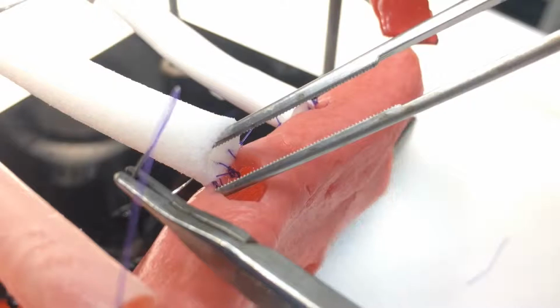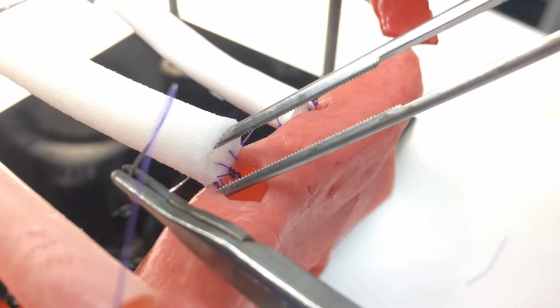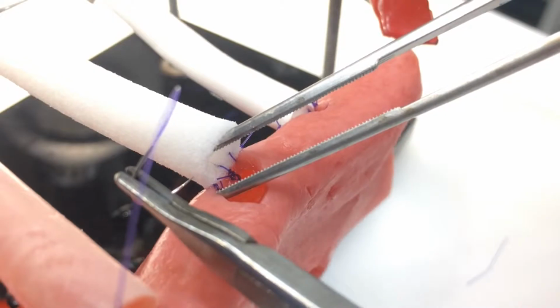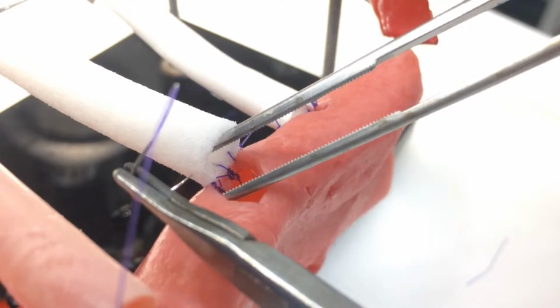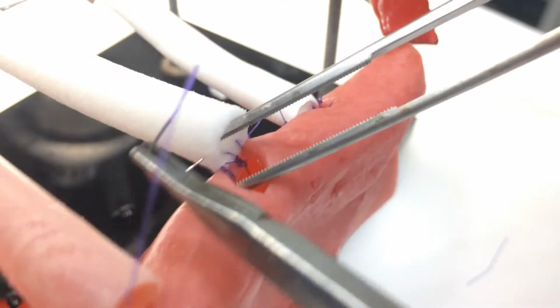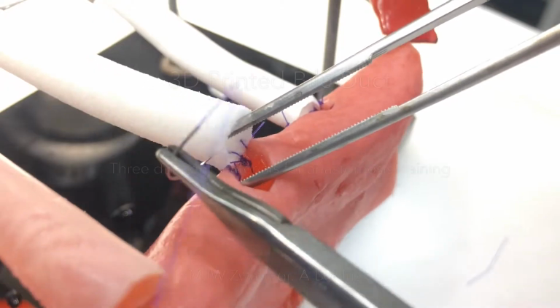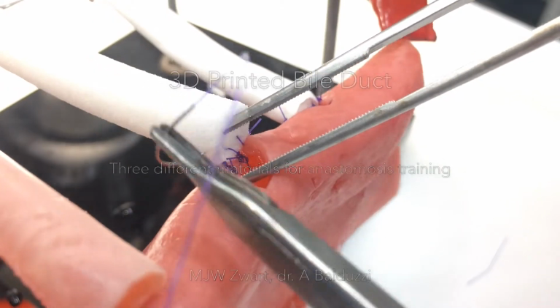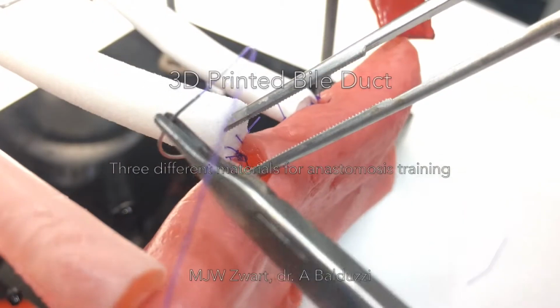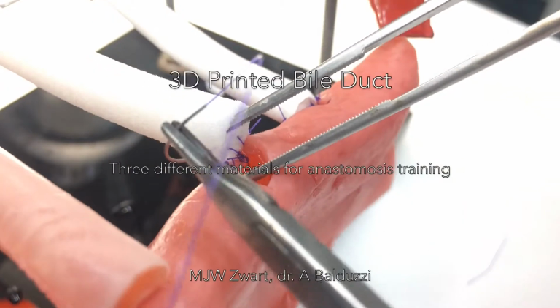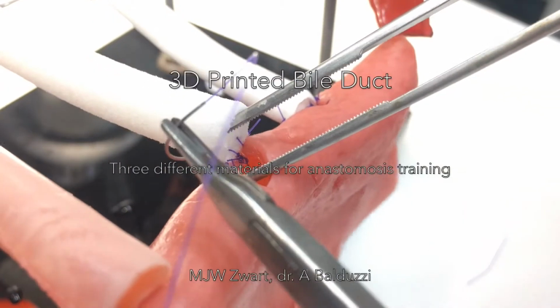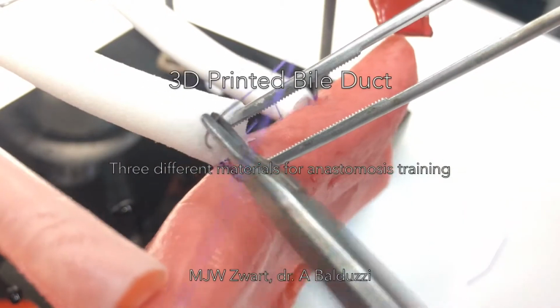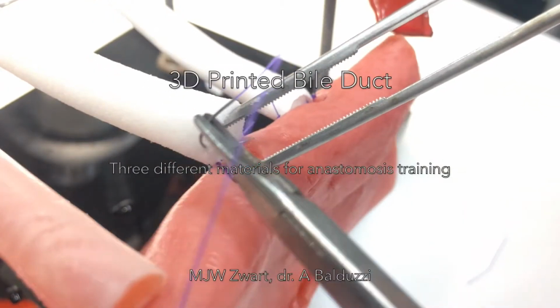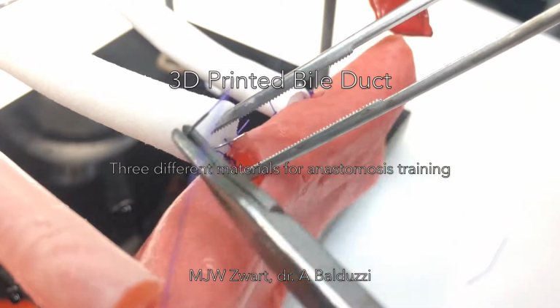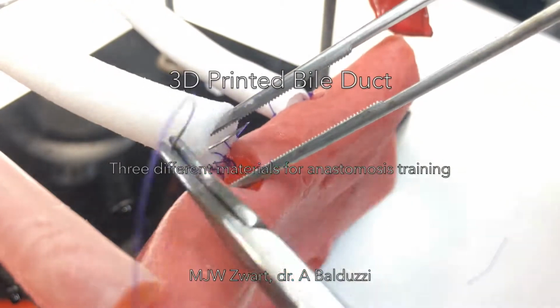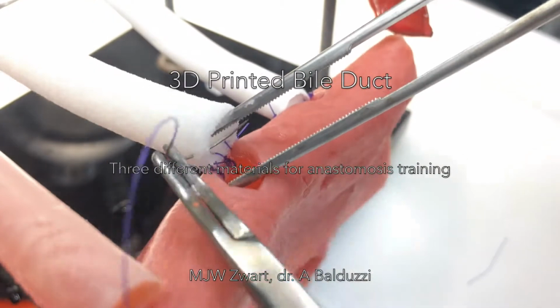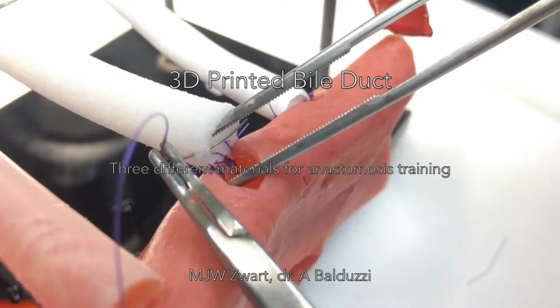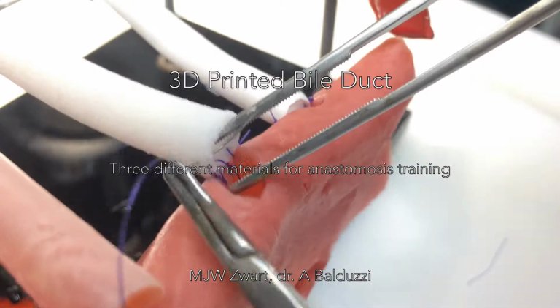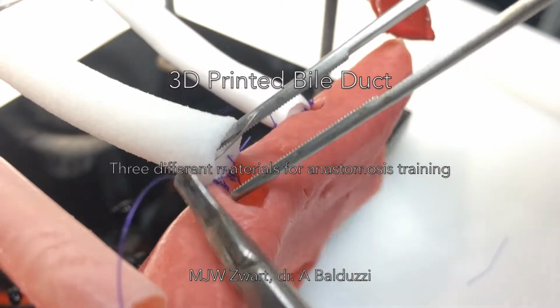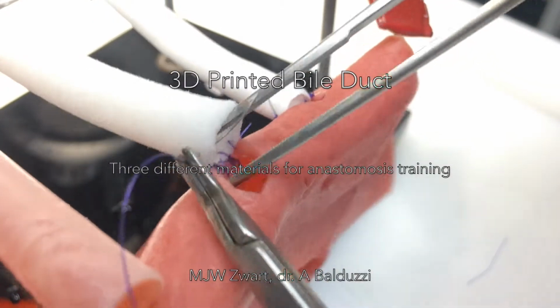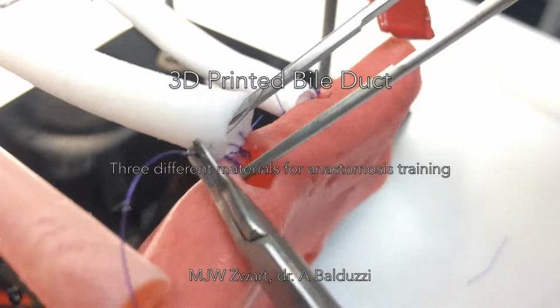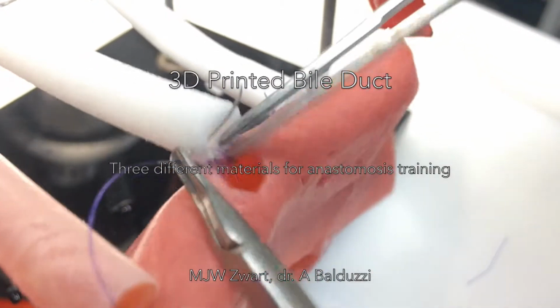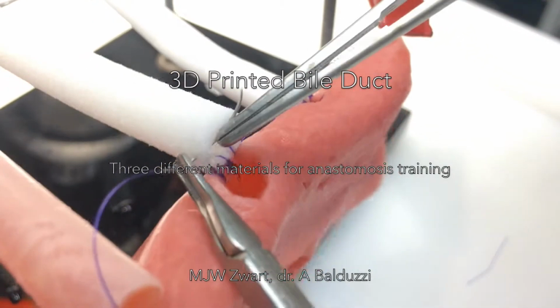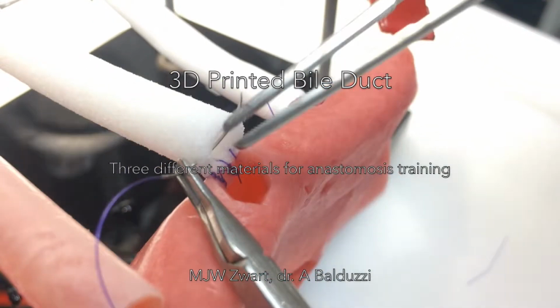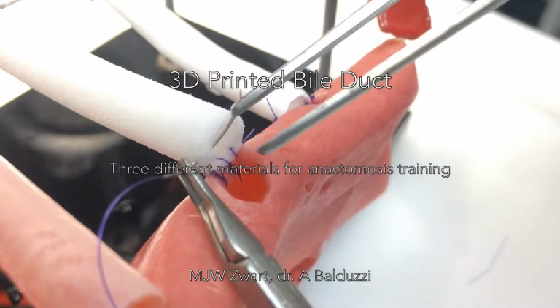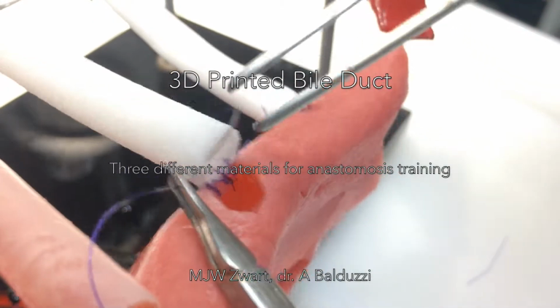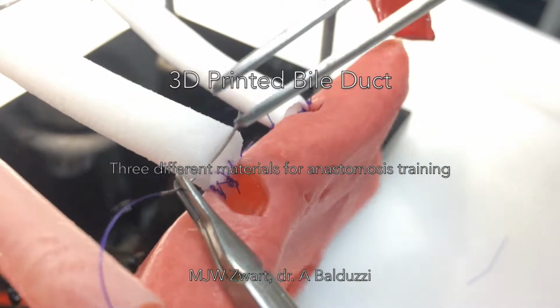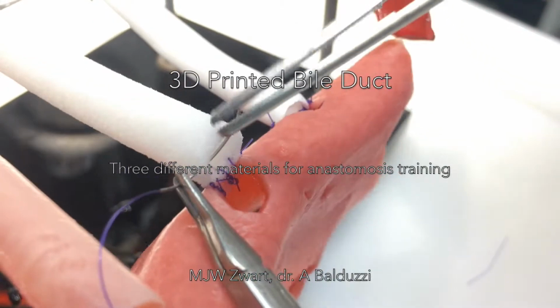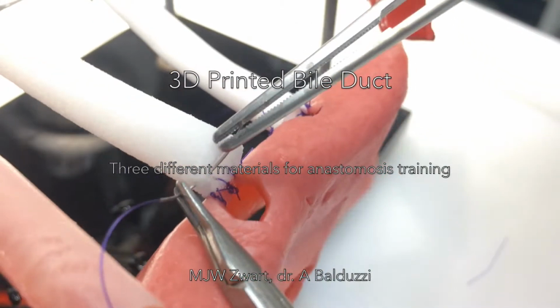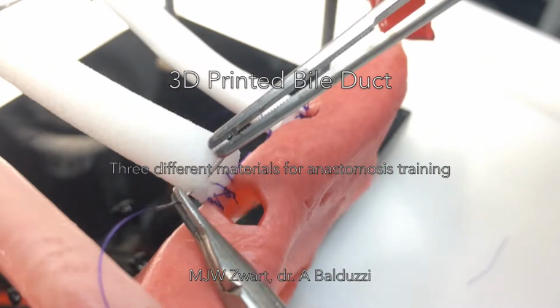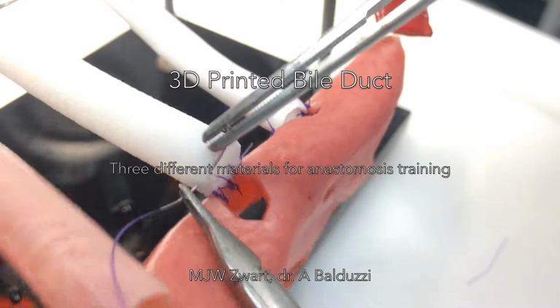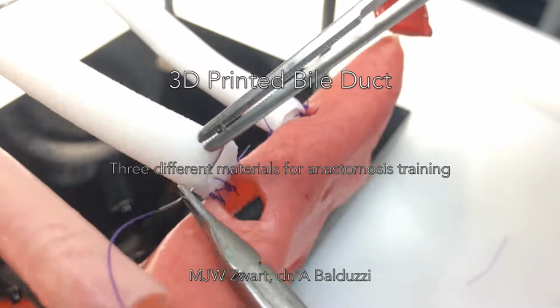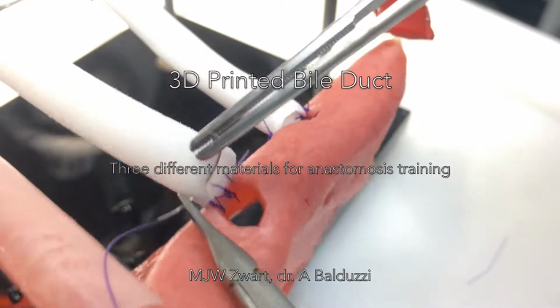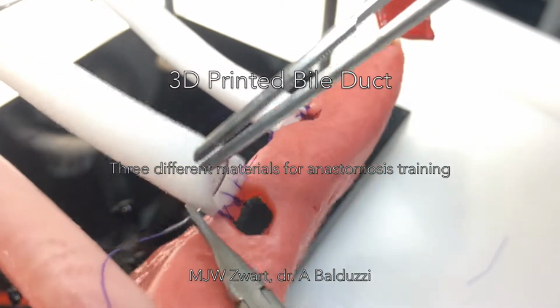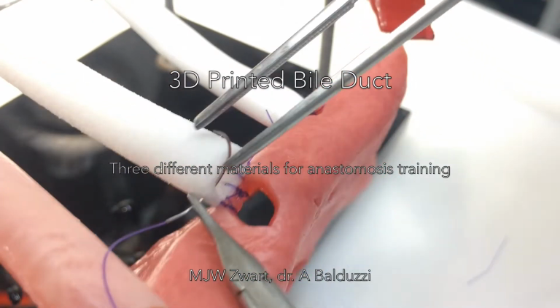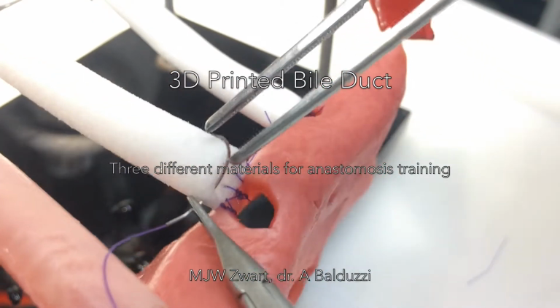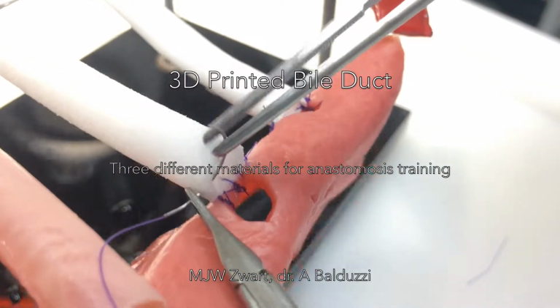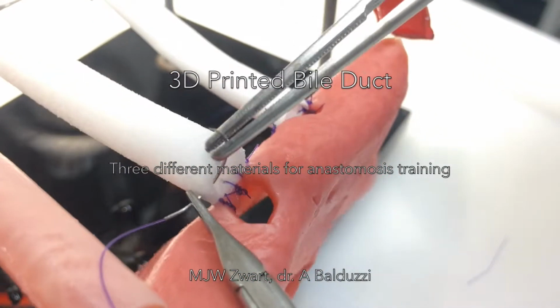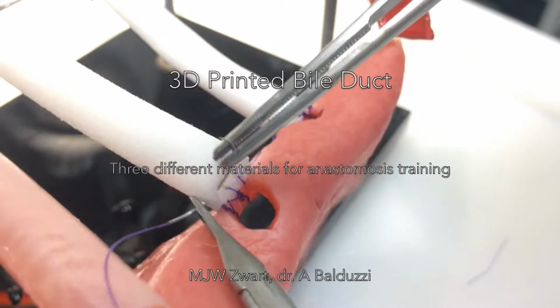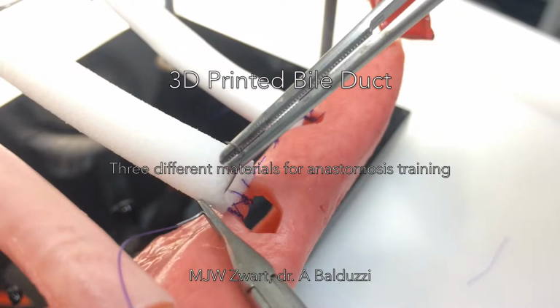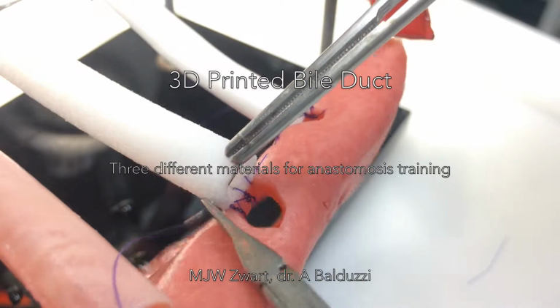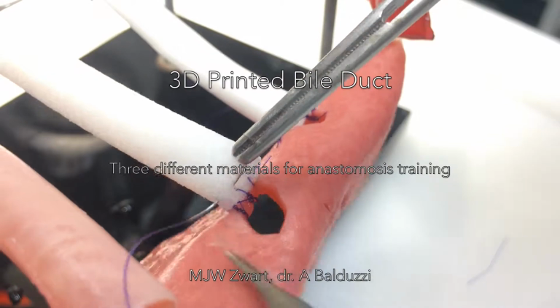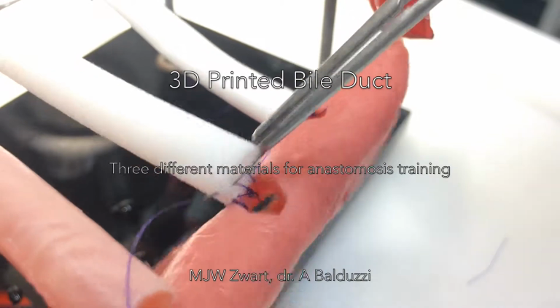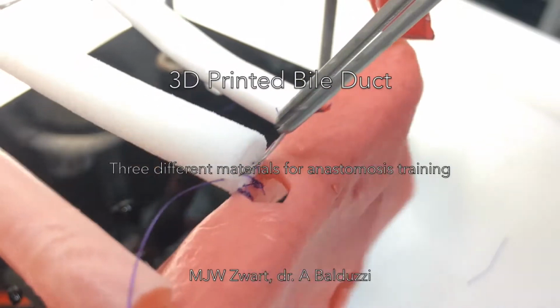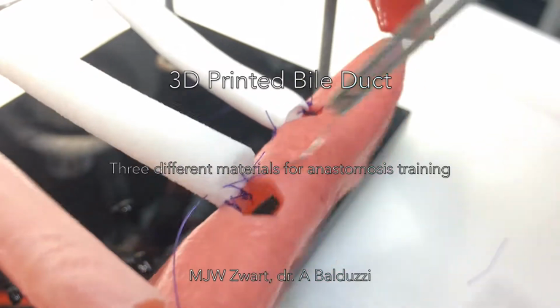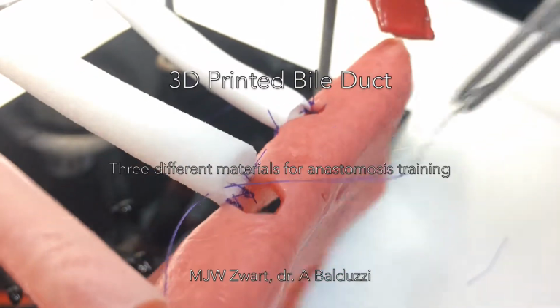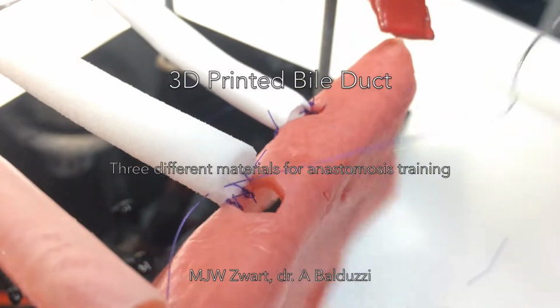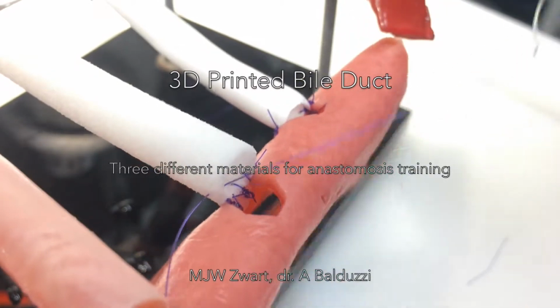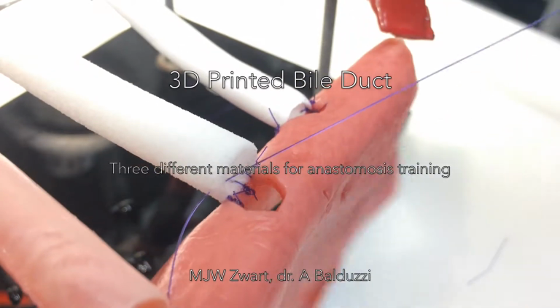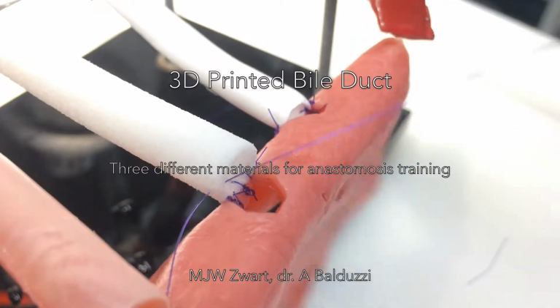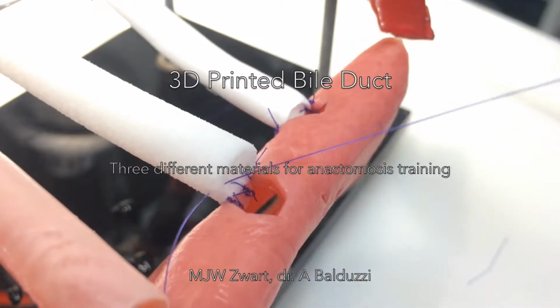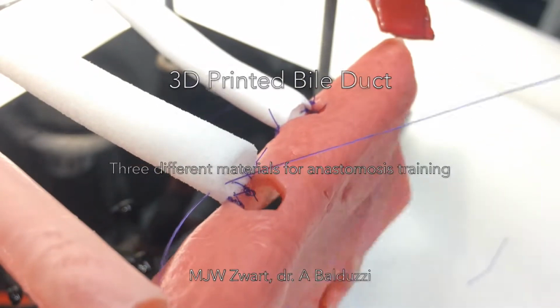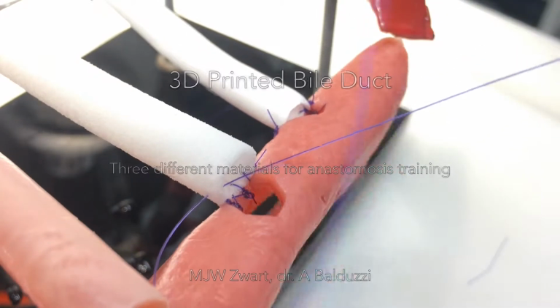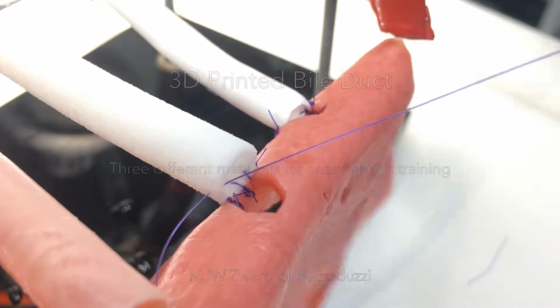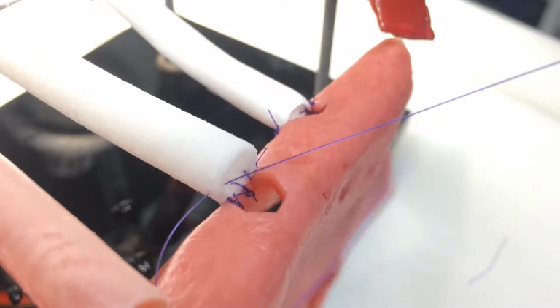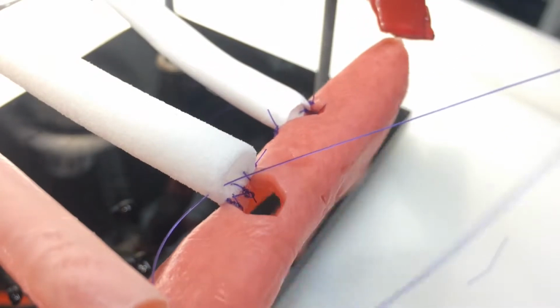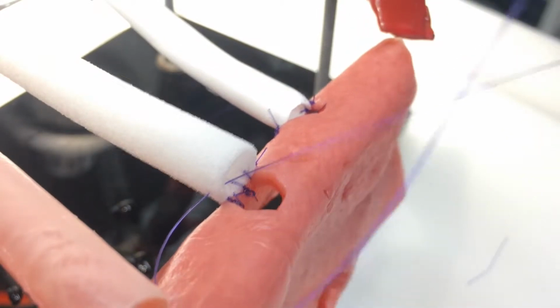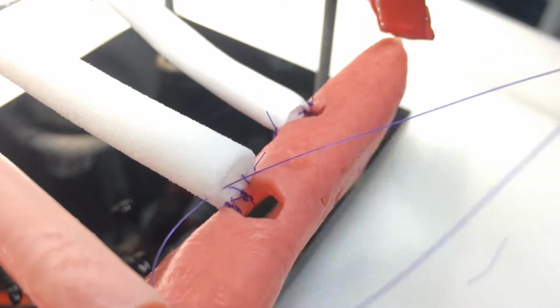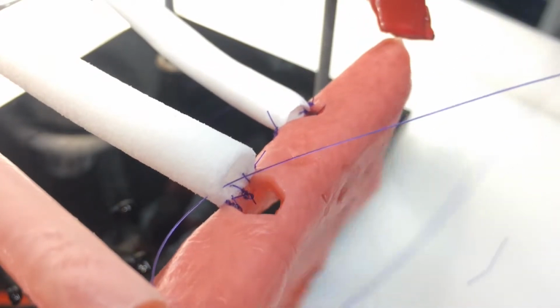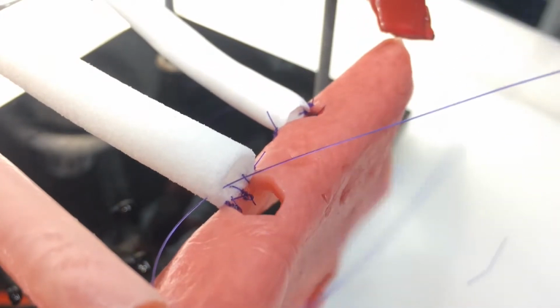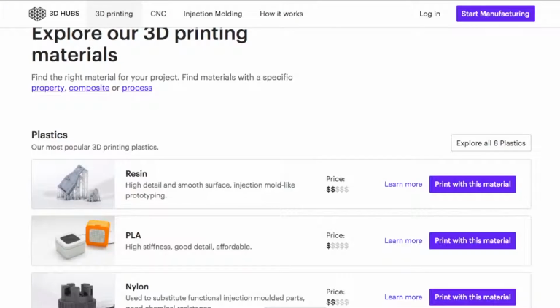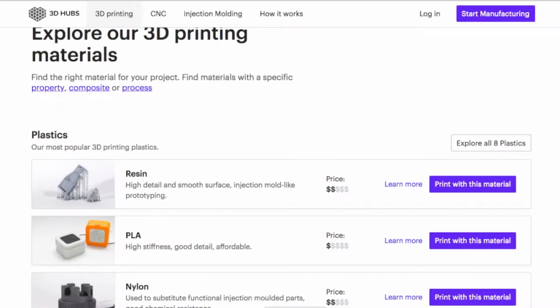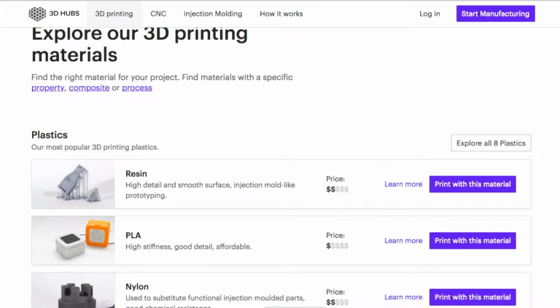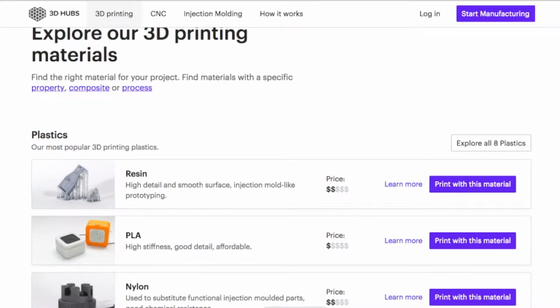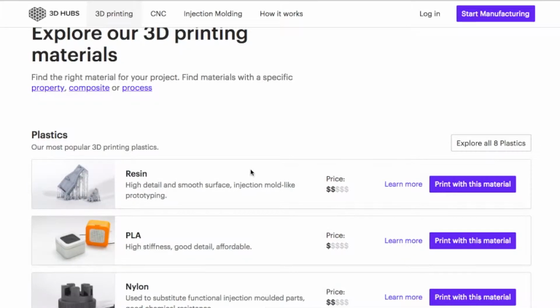This is a review of three different materials for anastomosis training. We use these materials to minimize the use of animal models.